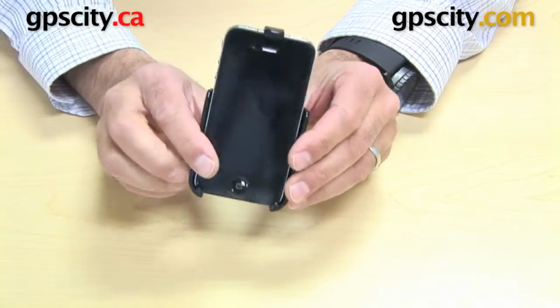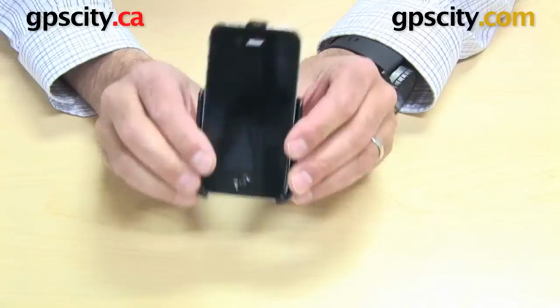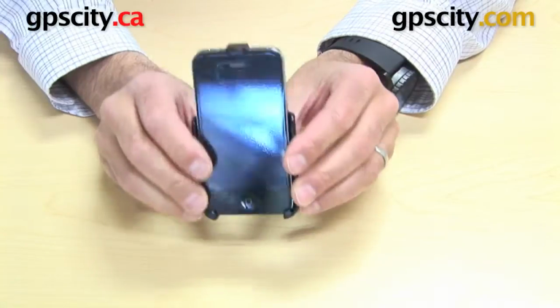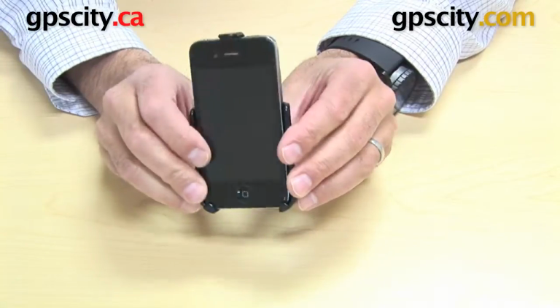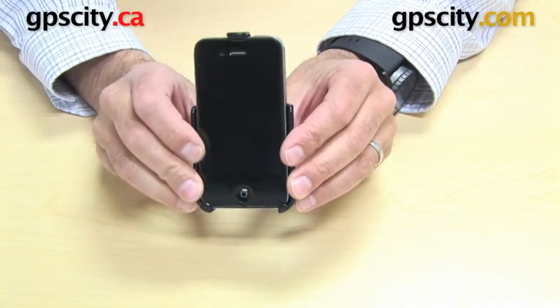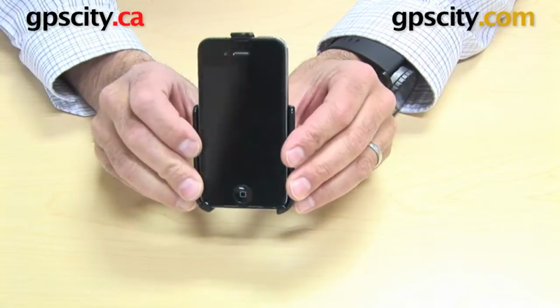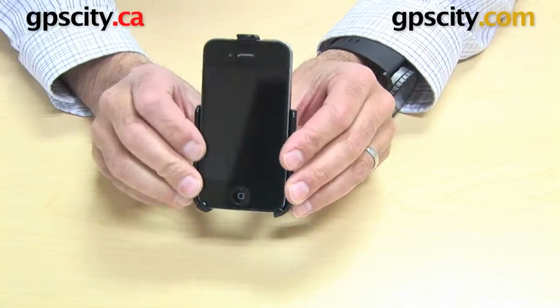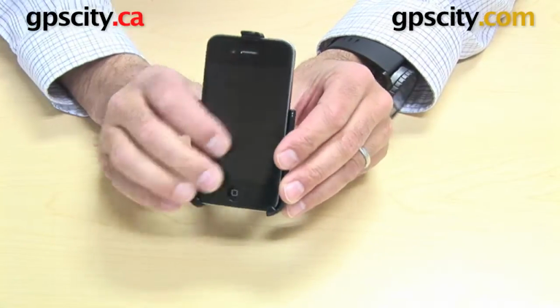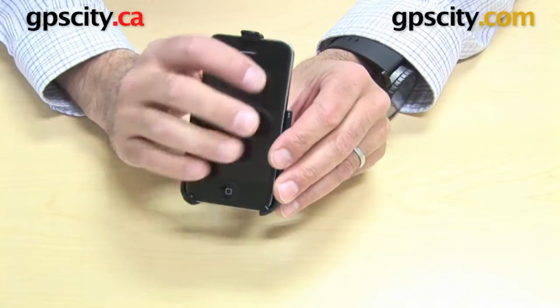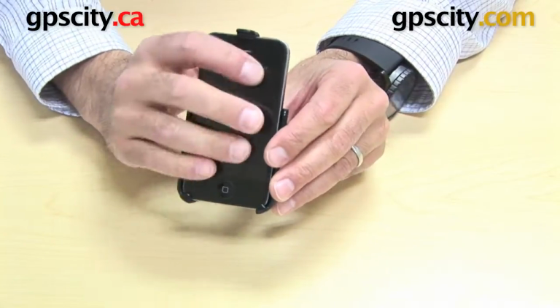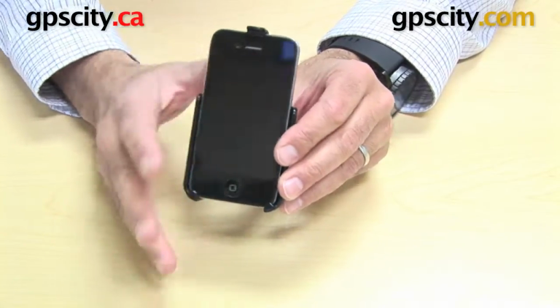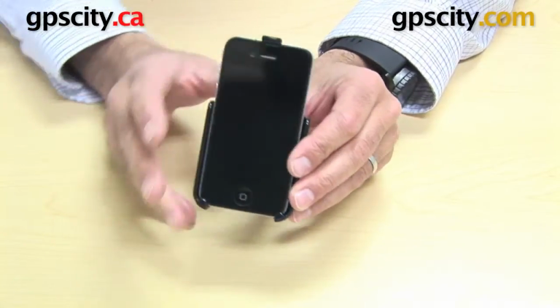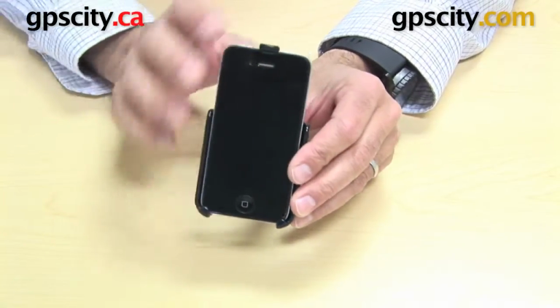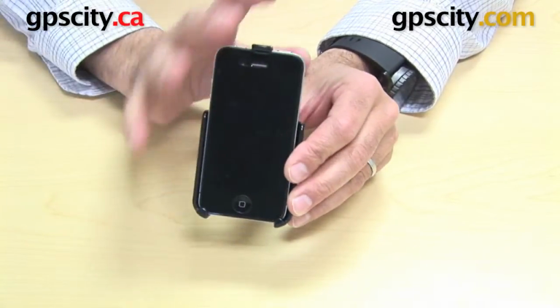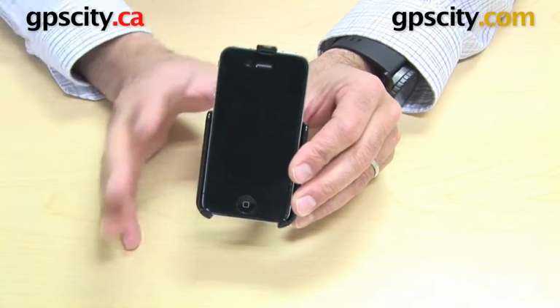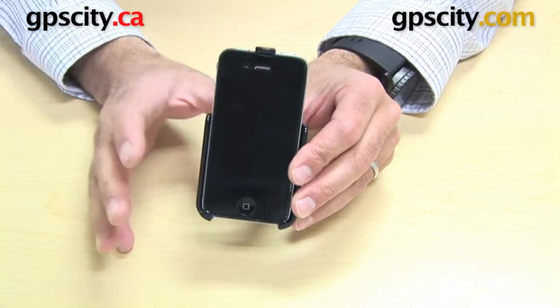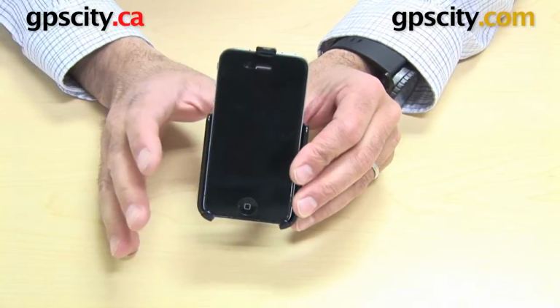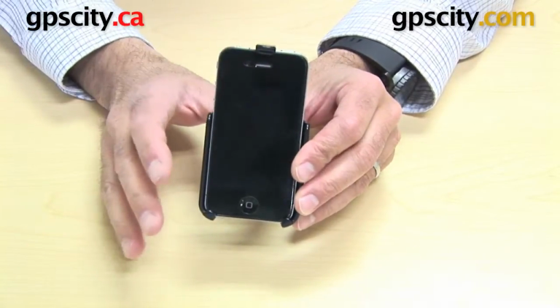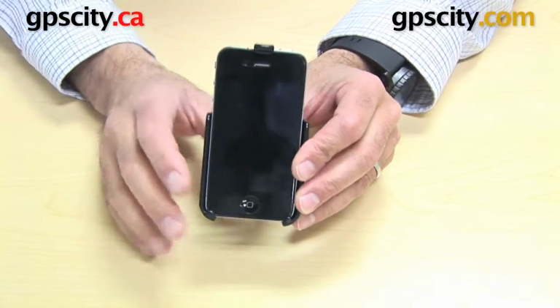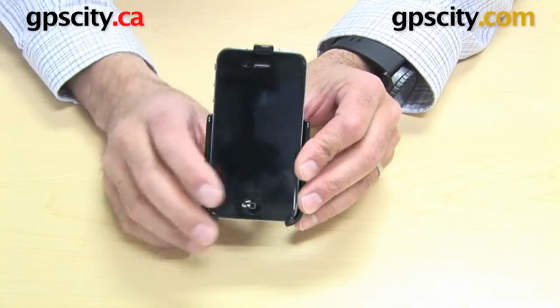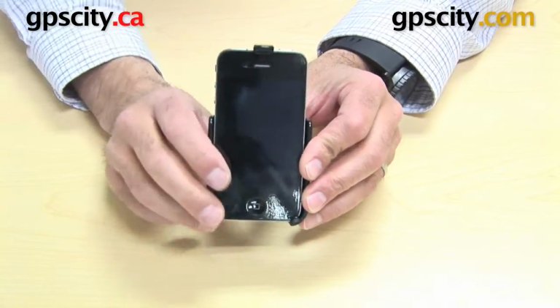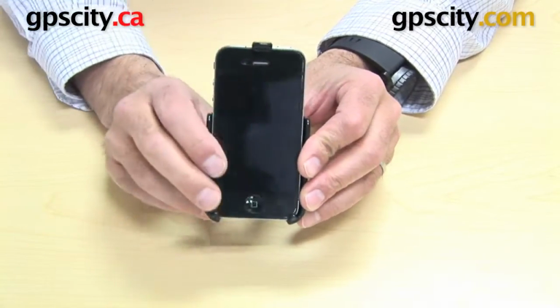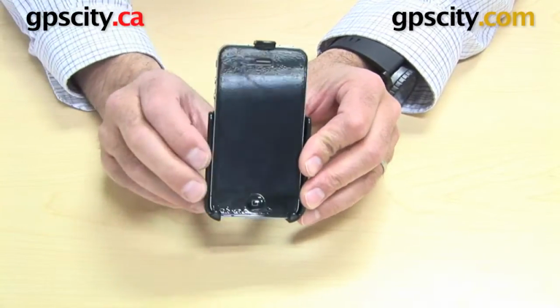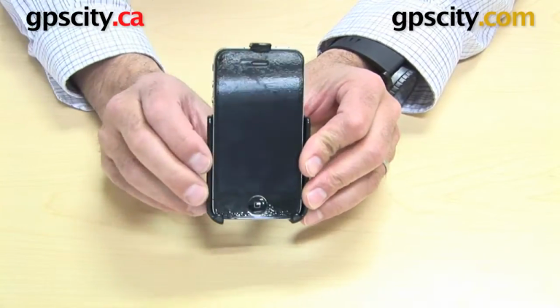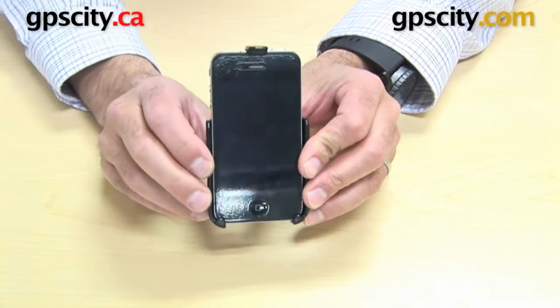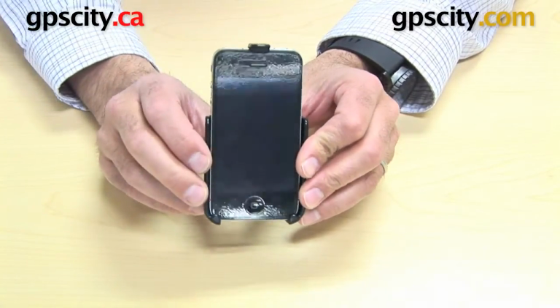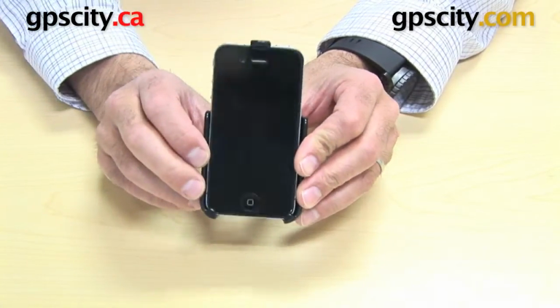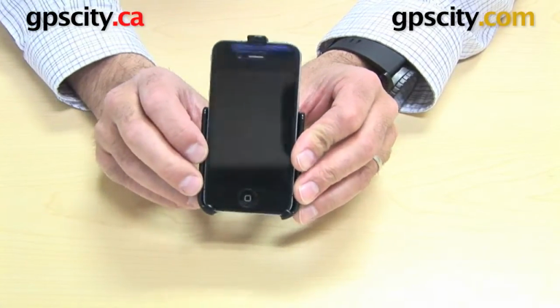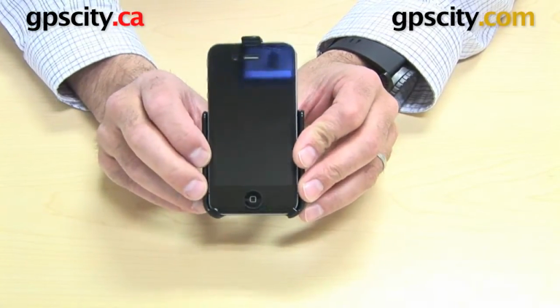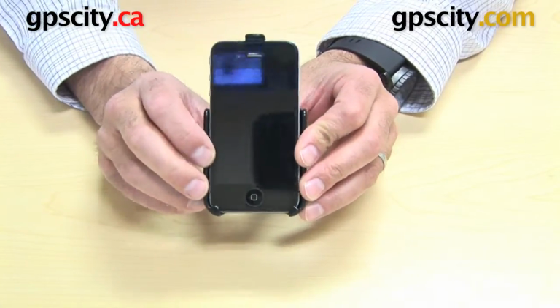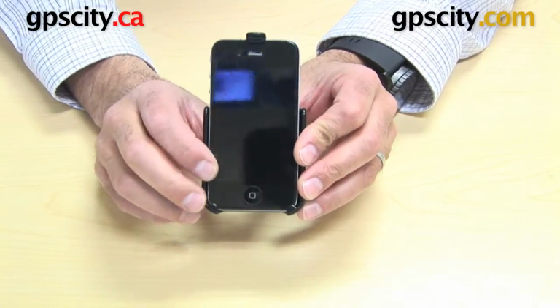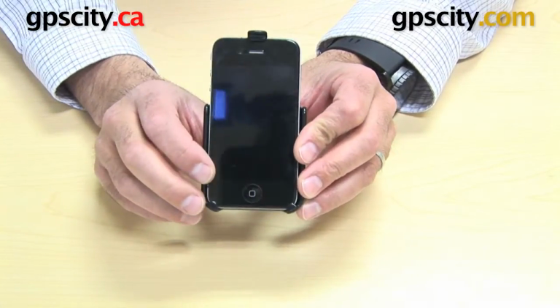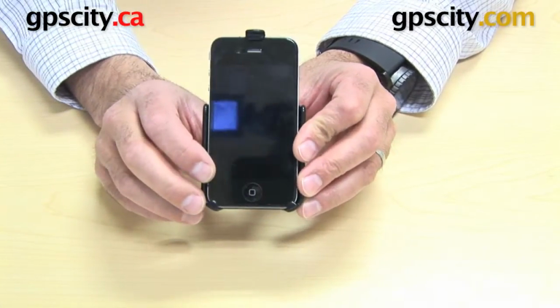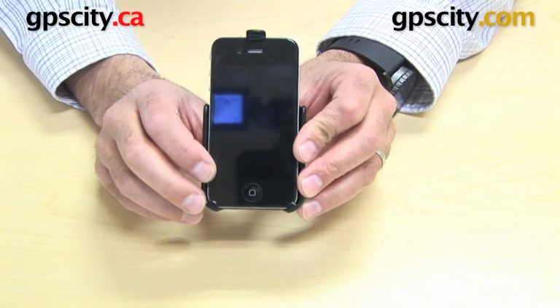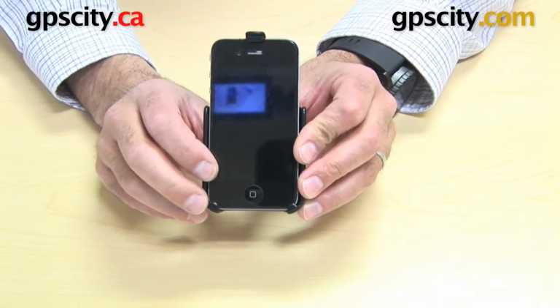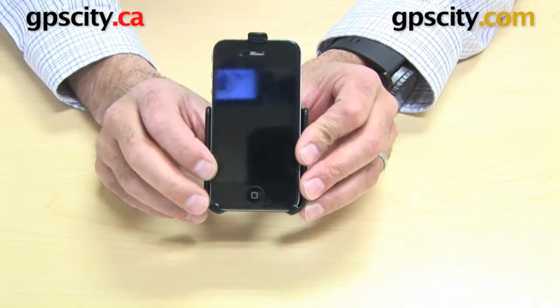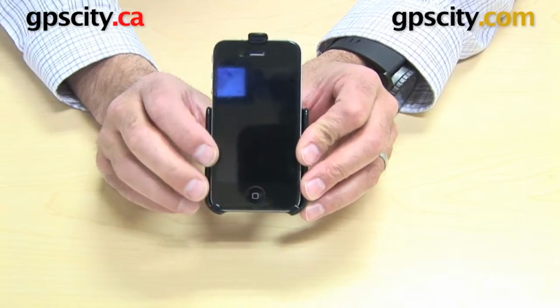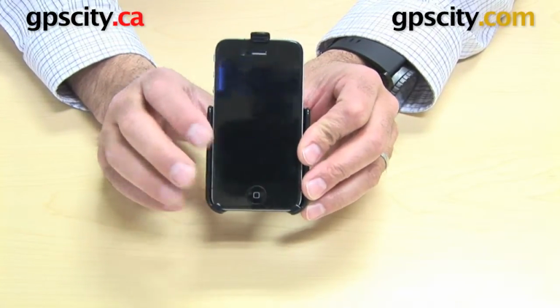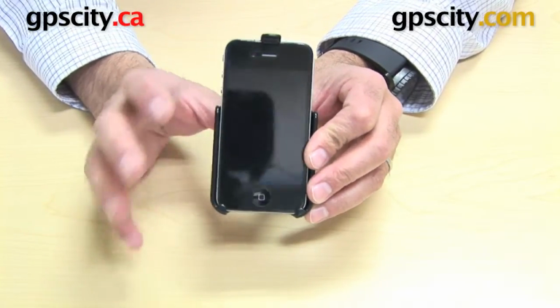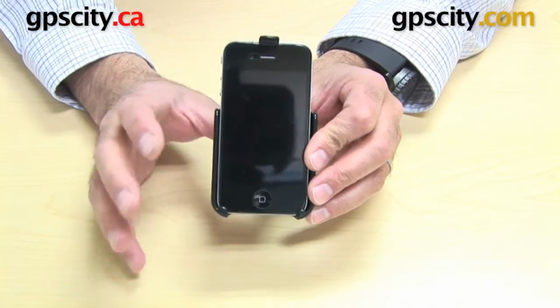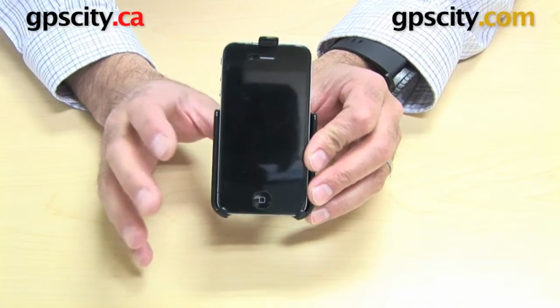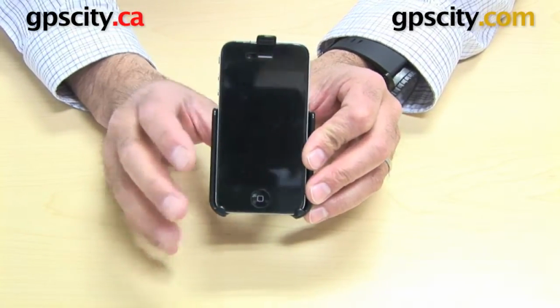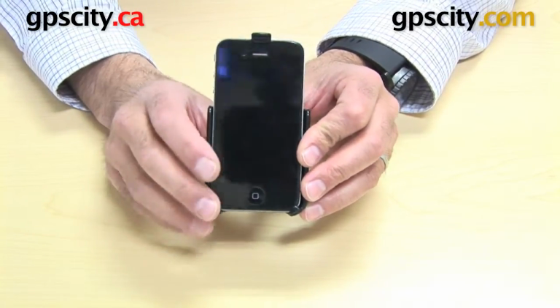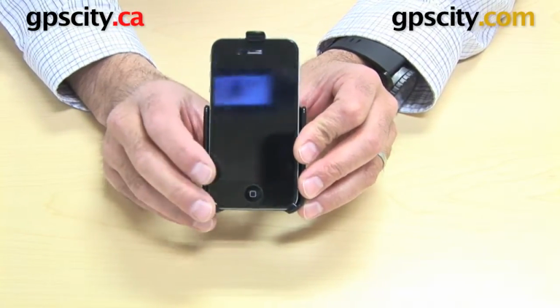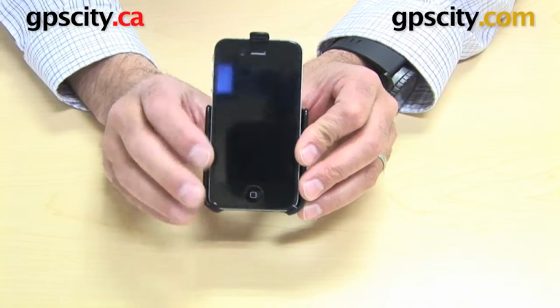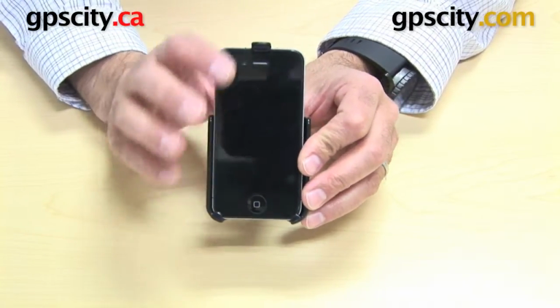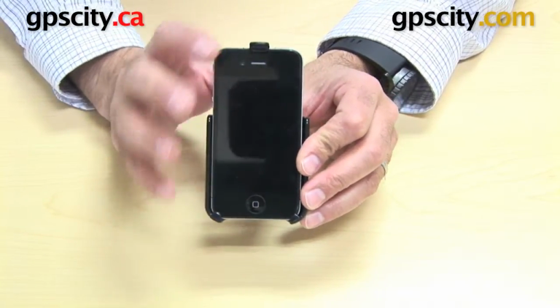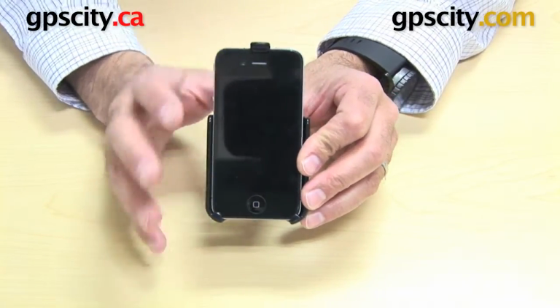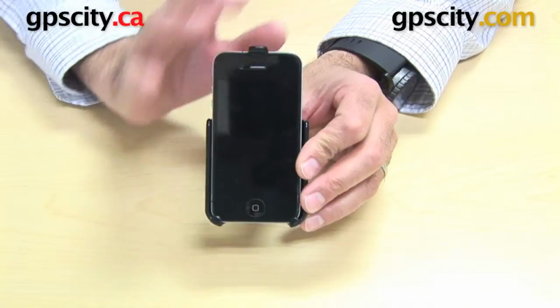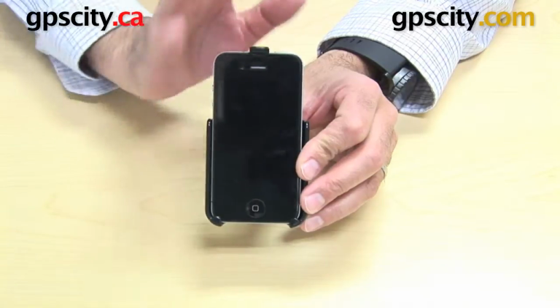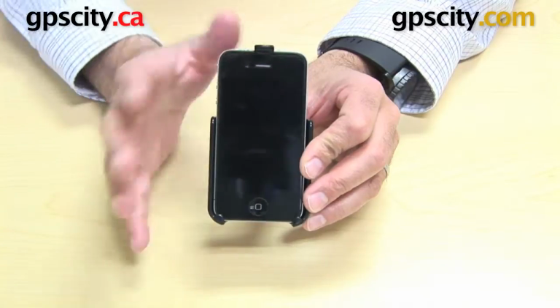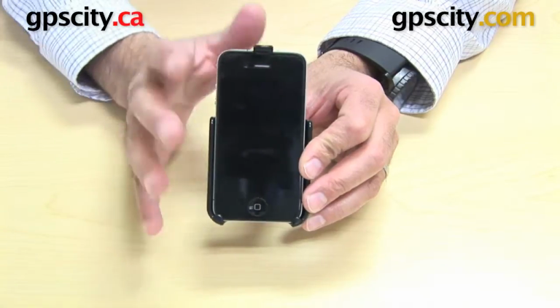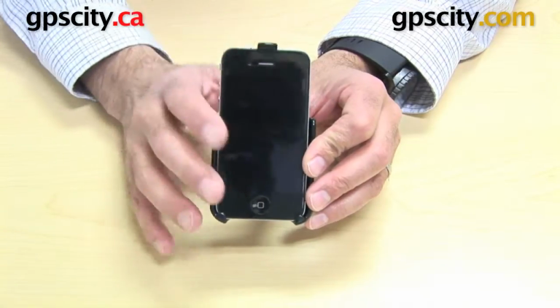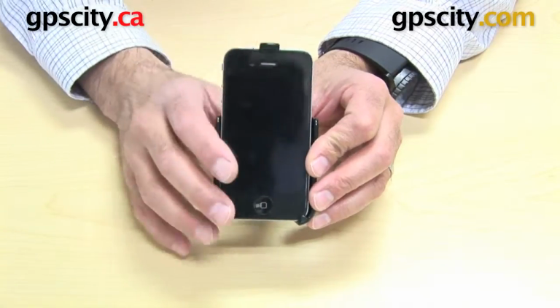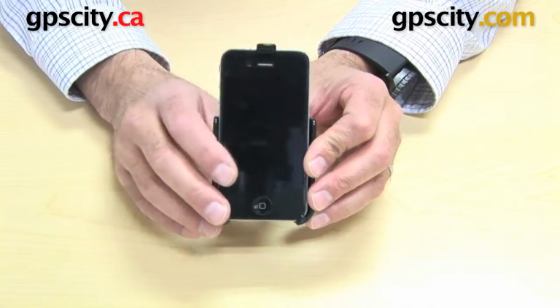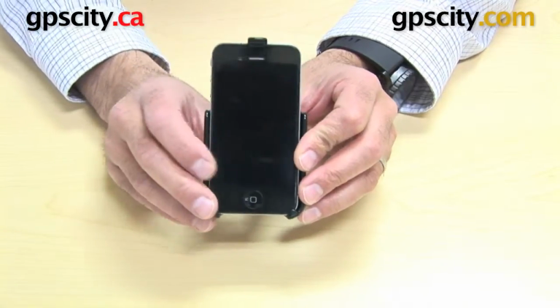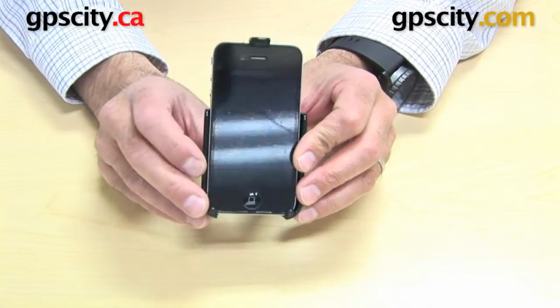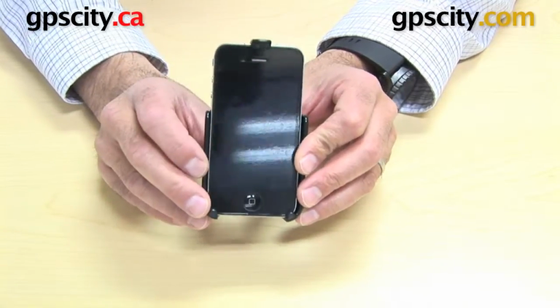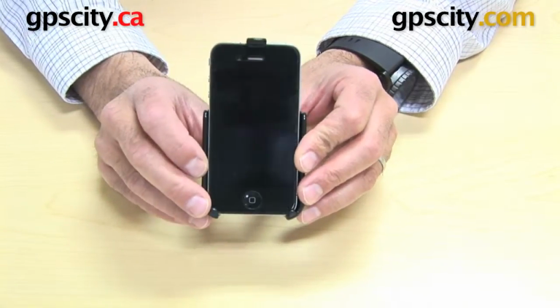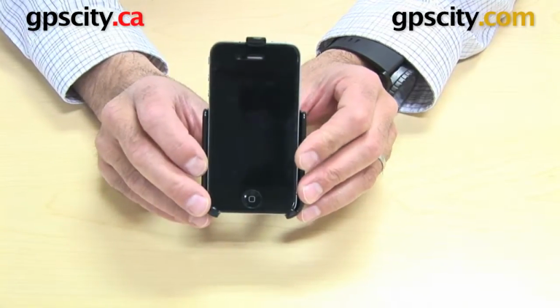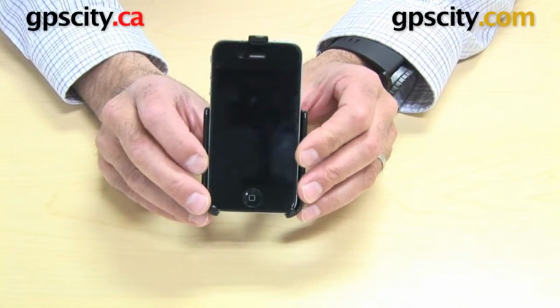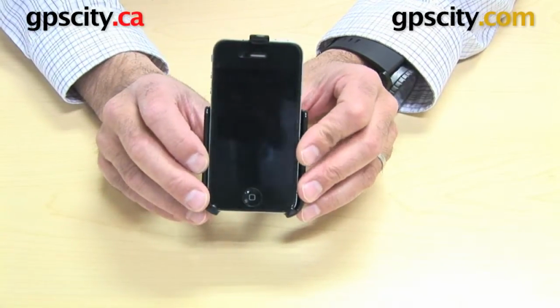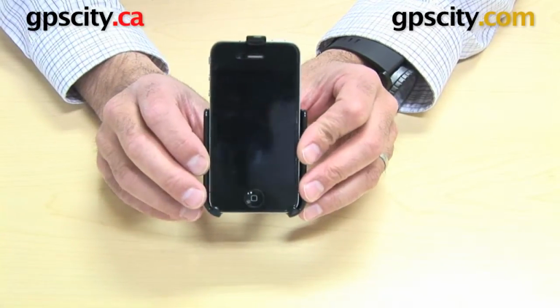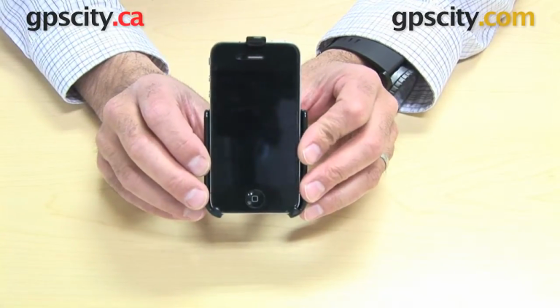So there you have it — the RAM-HUL-AP9 custom cradle for the Apple iPhone 4.